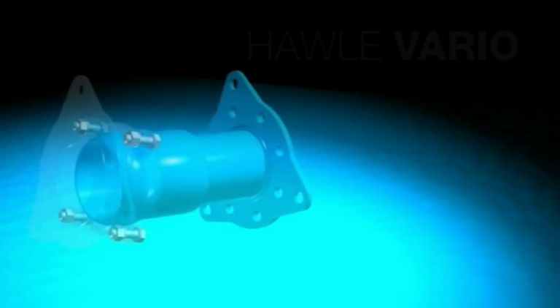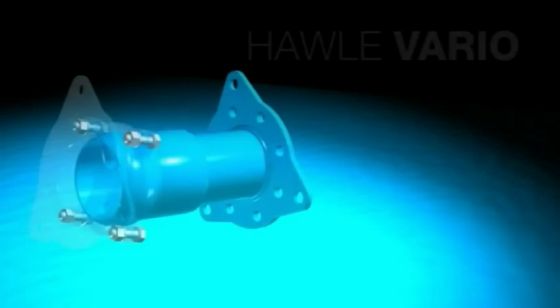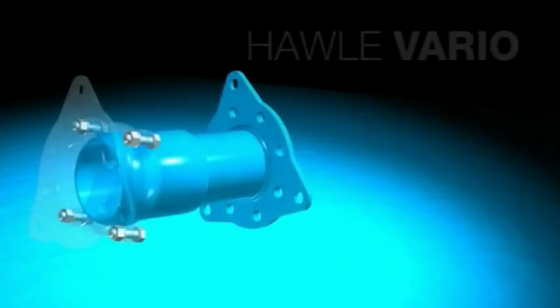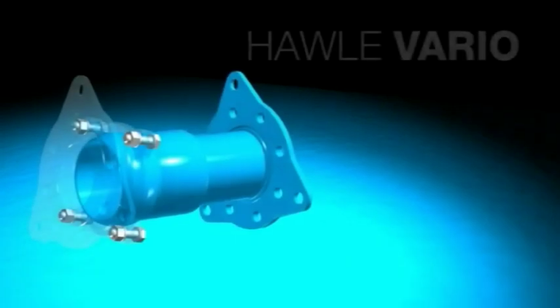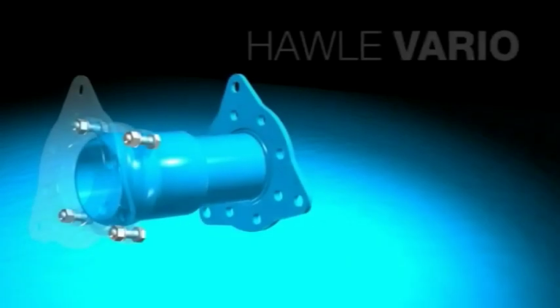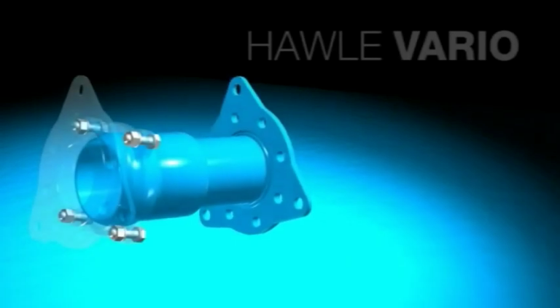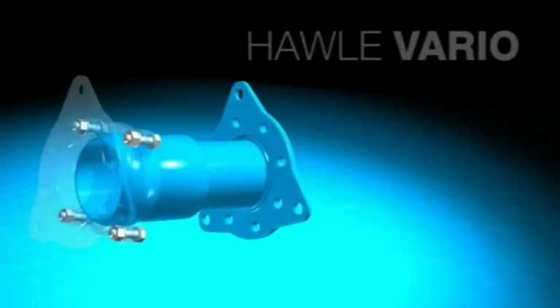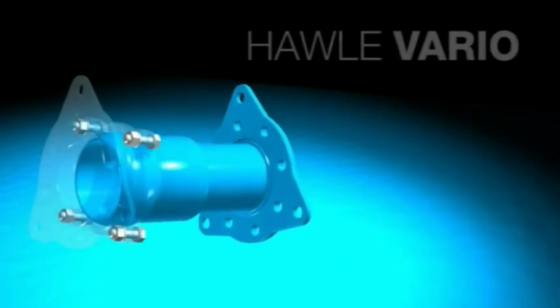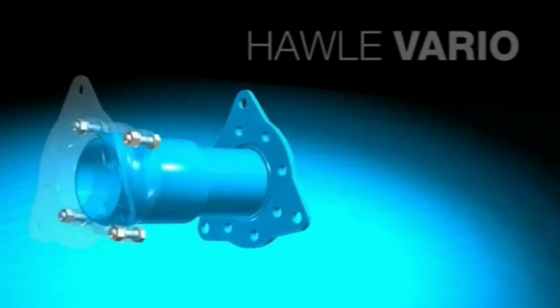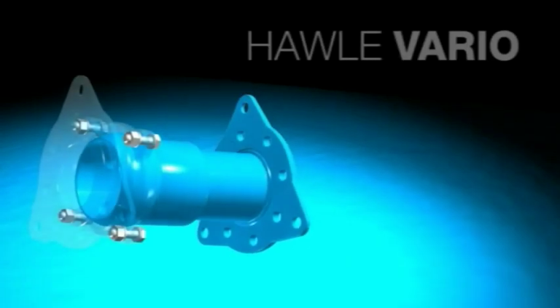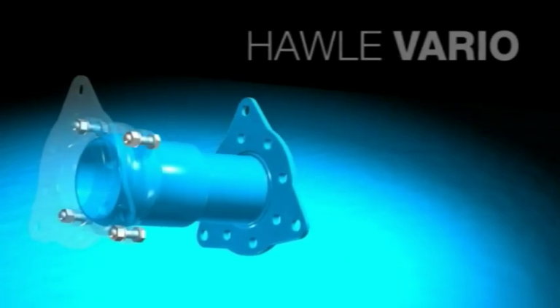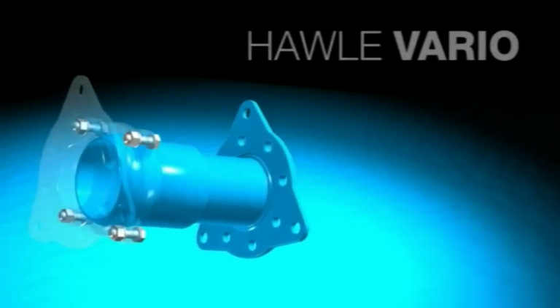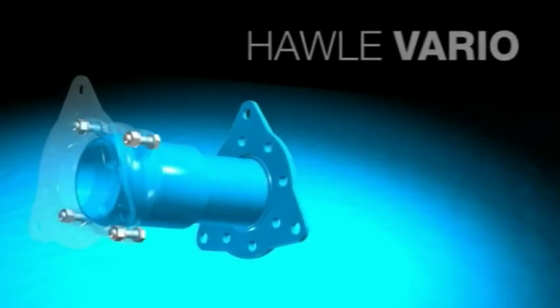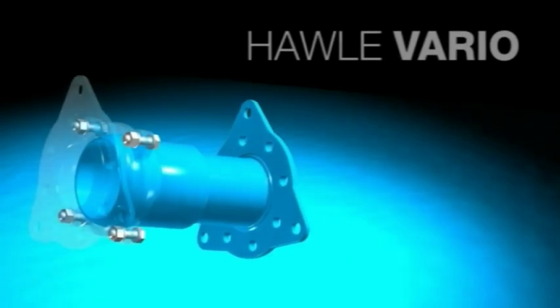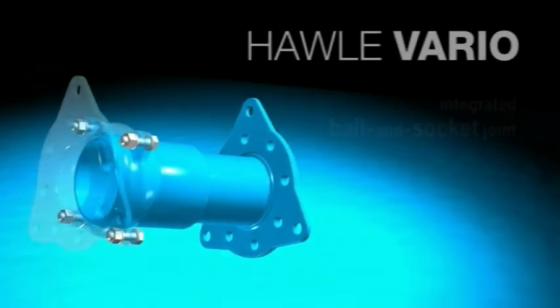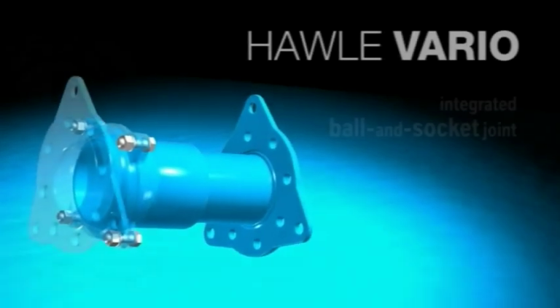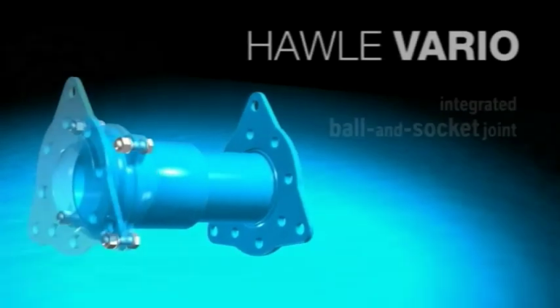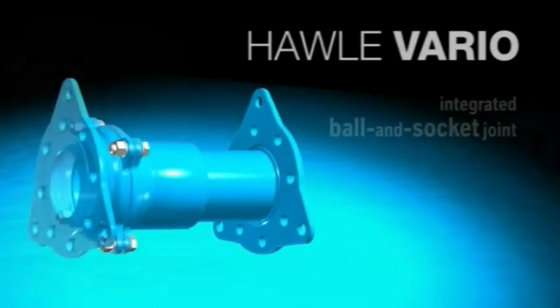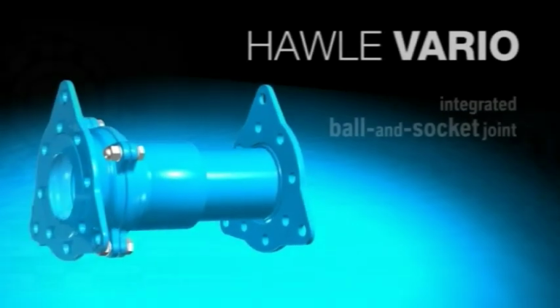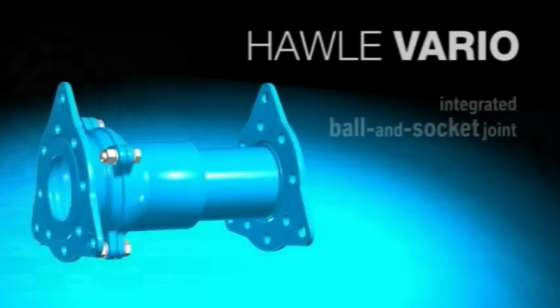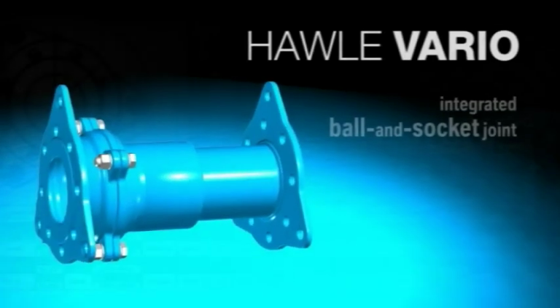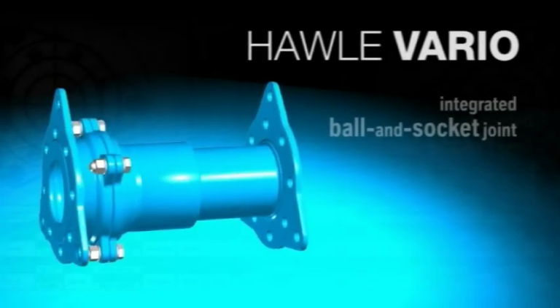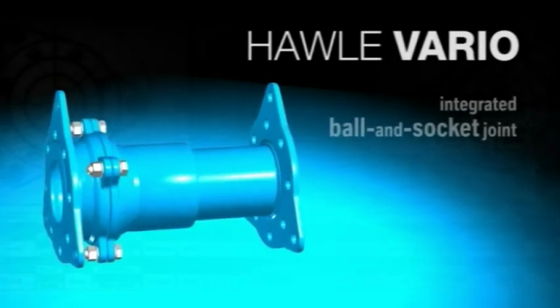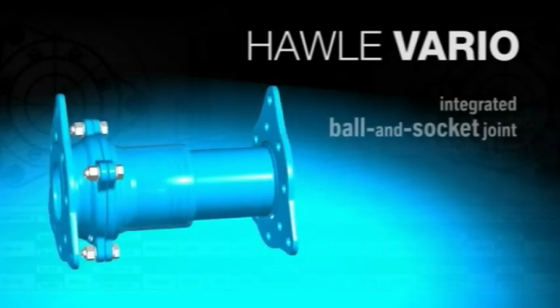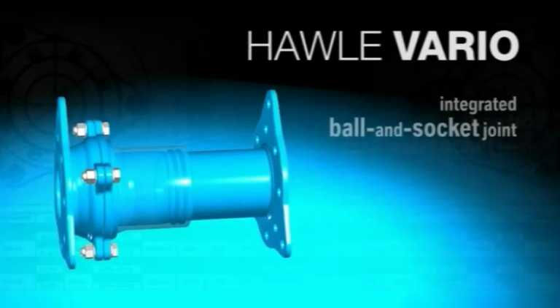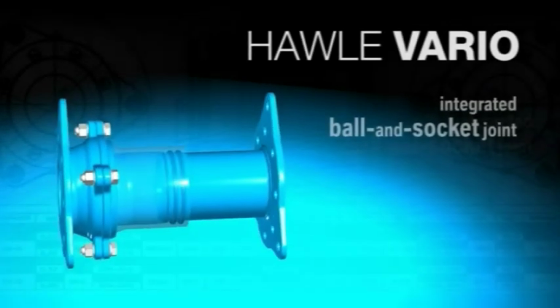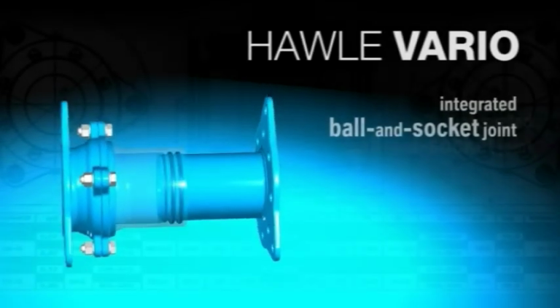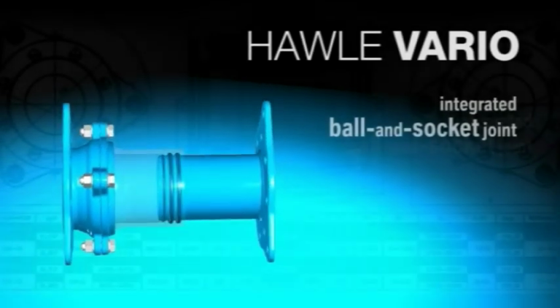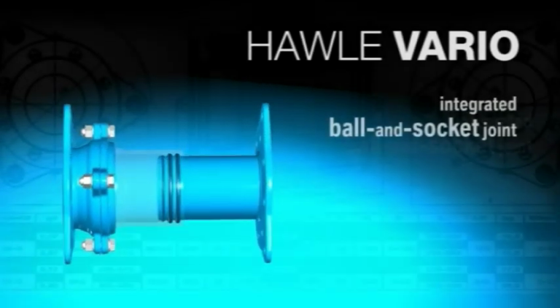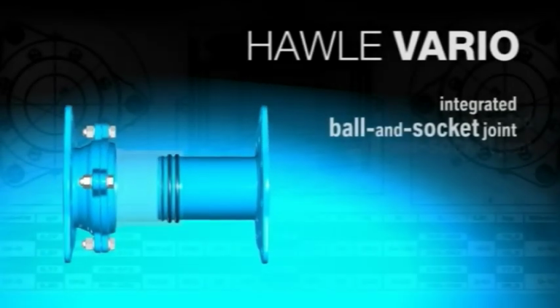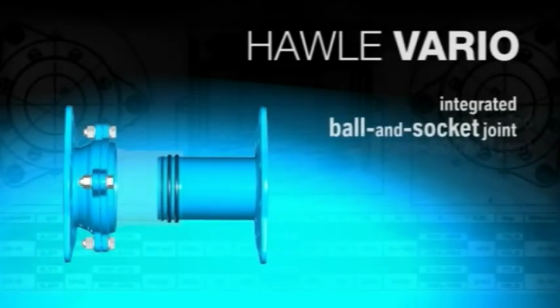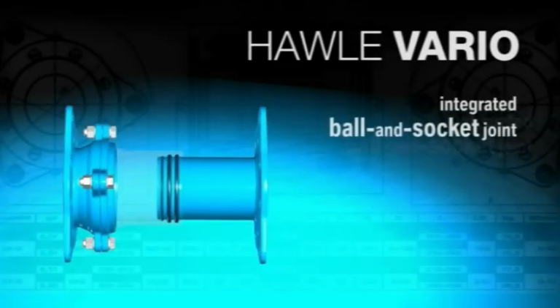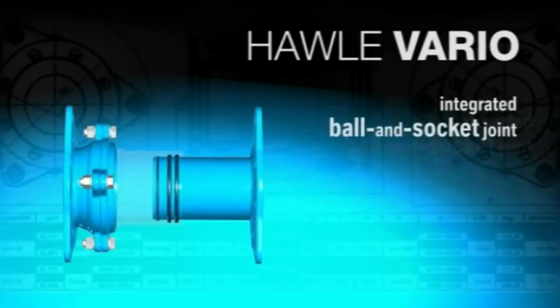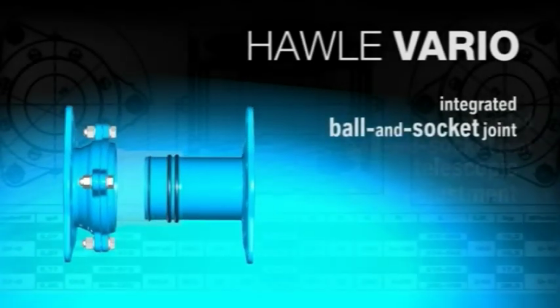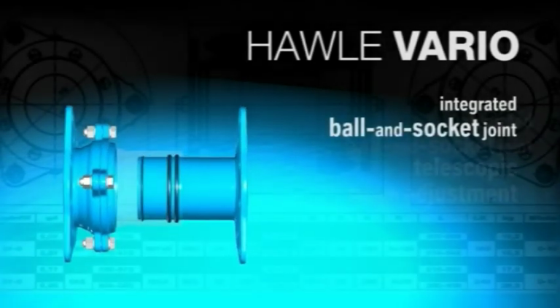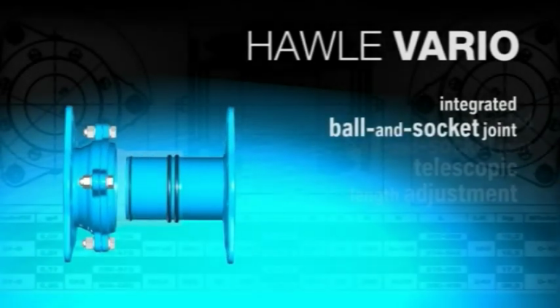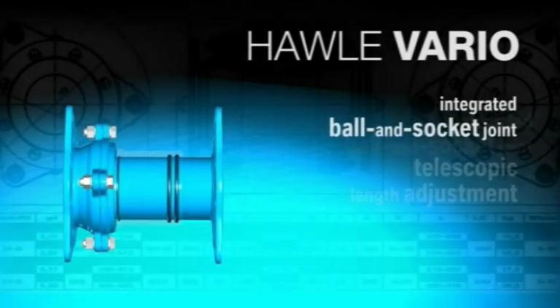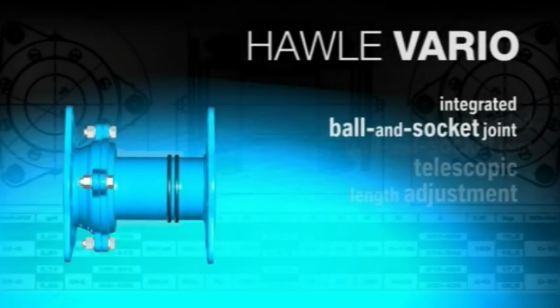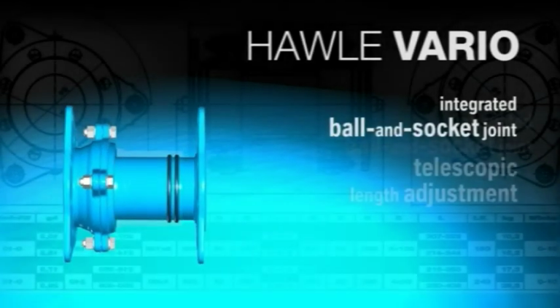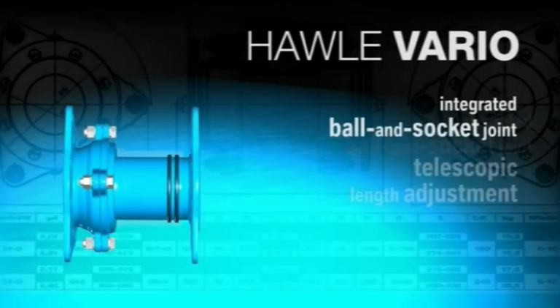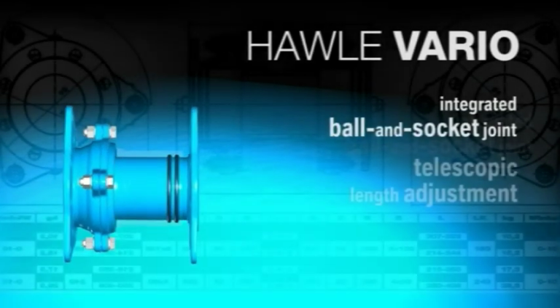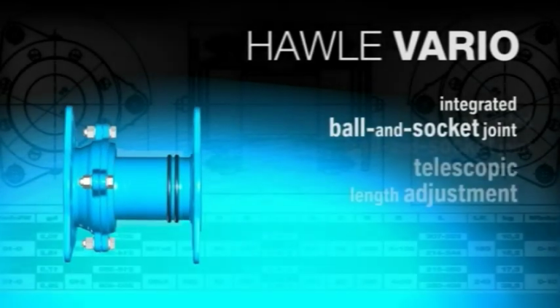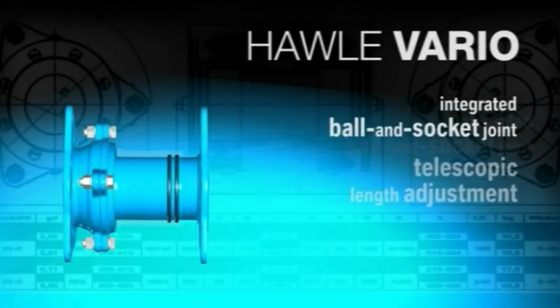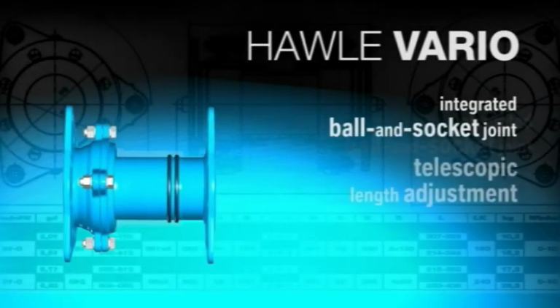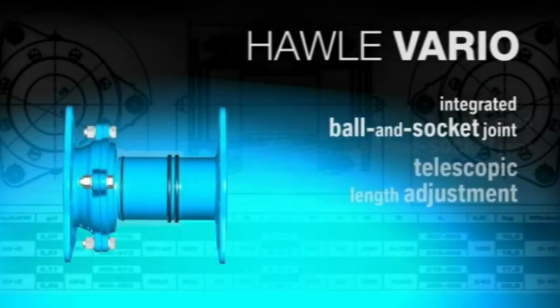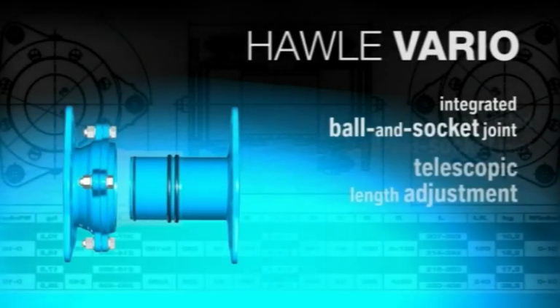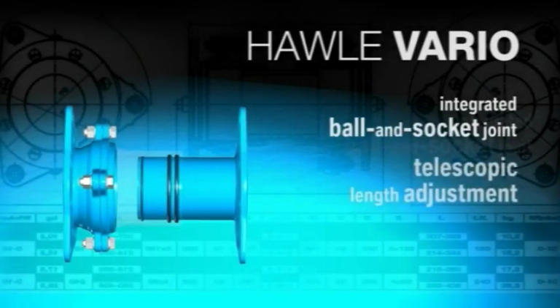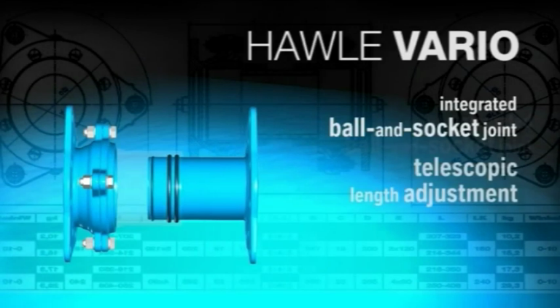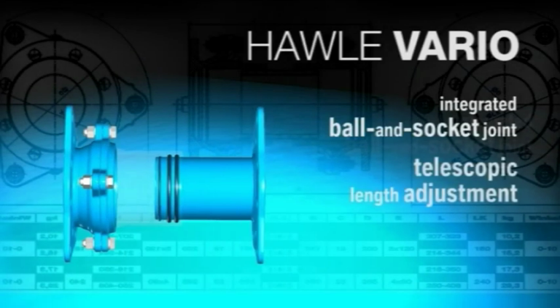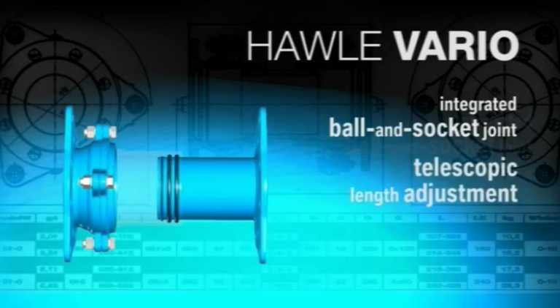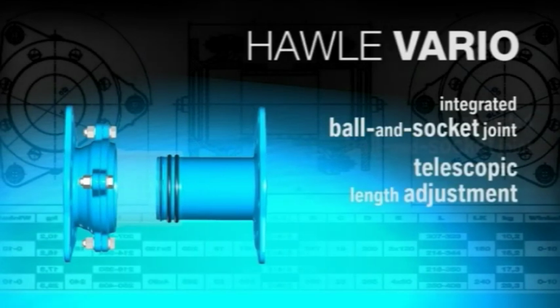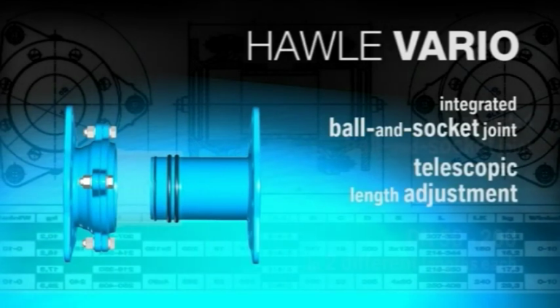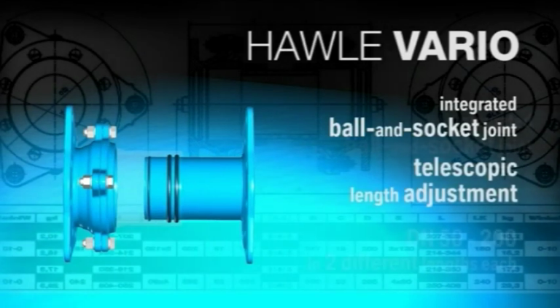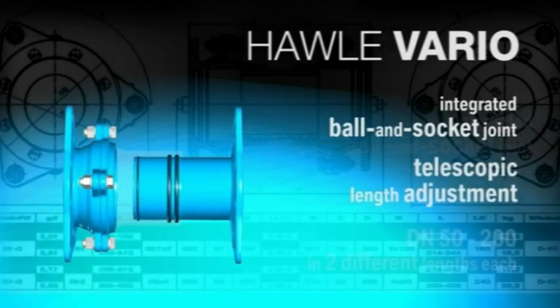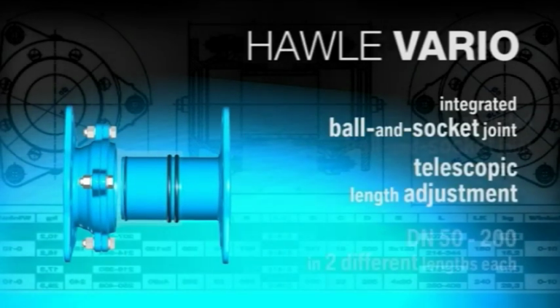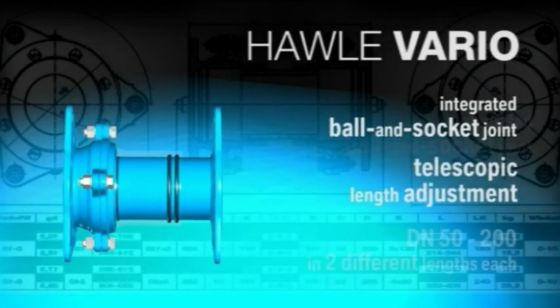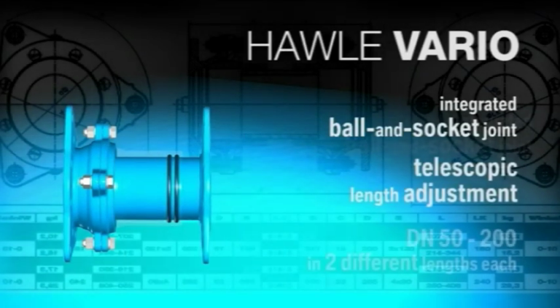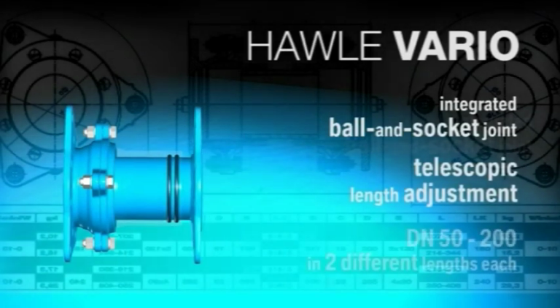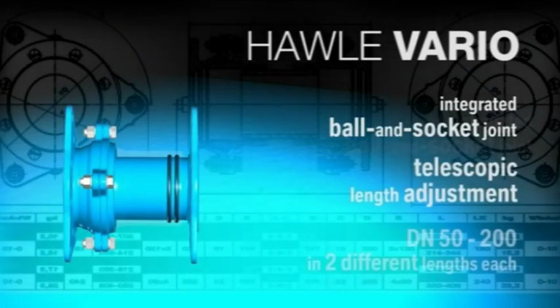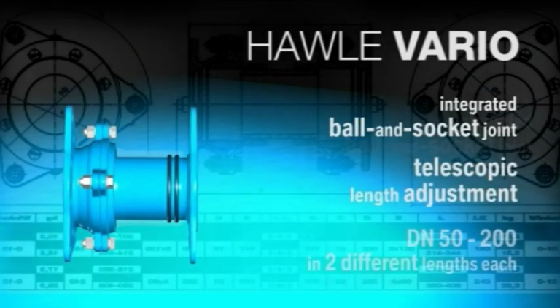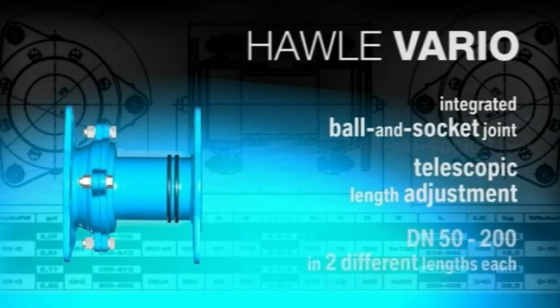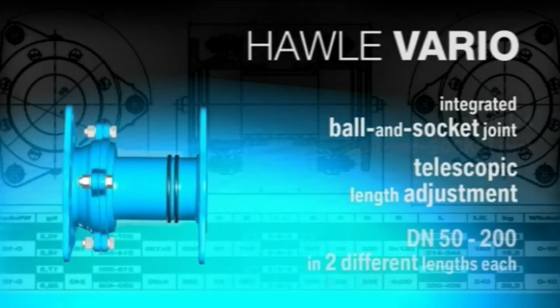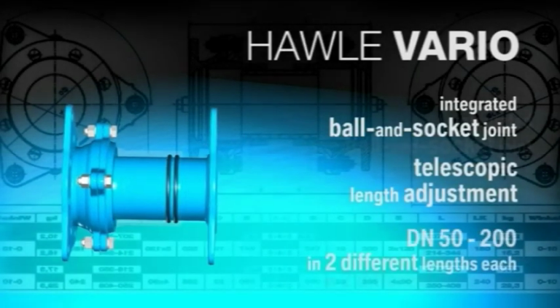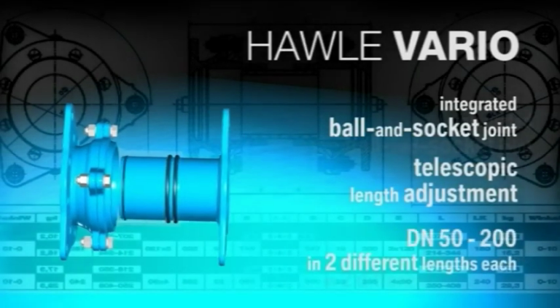Havle Vario is the perfect solution for difficult pipeline repairs and new installations.